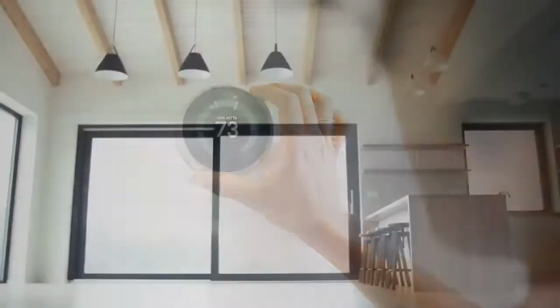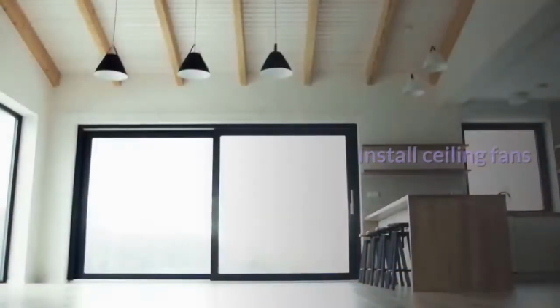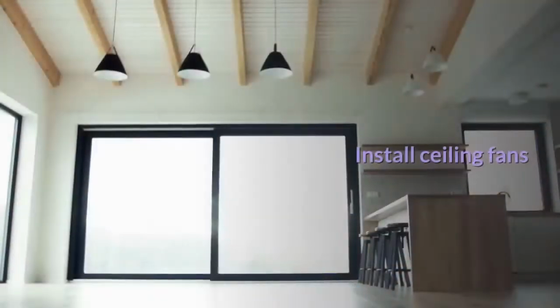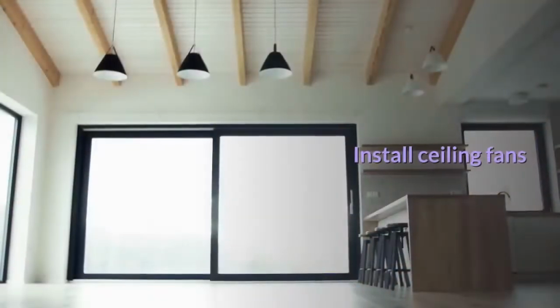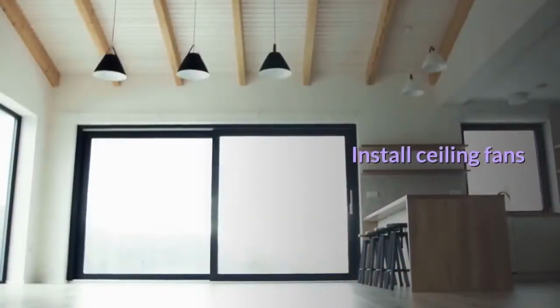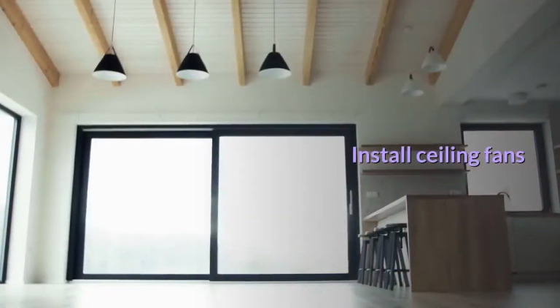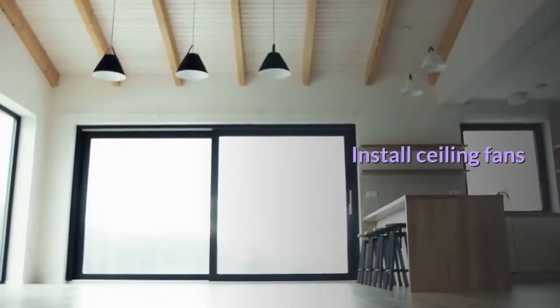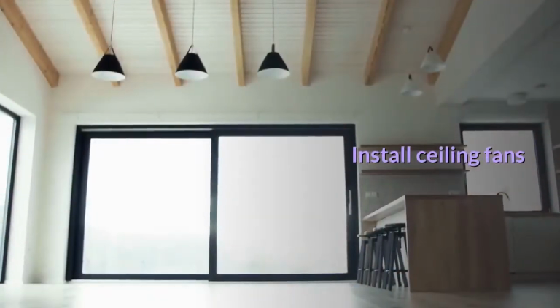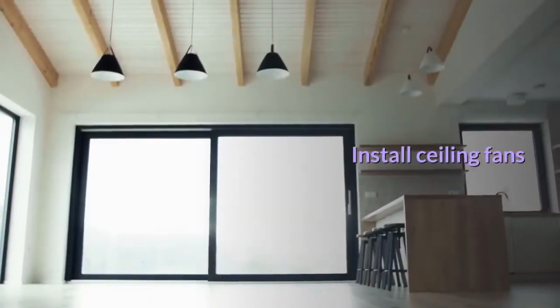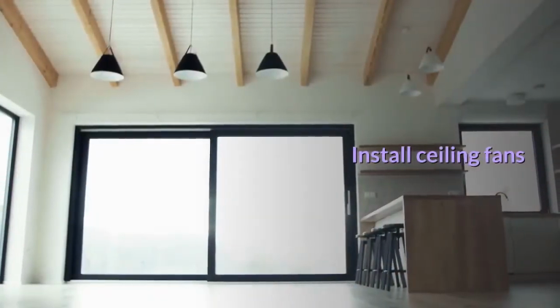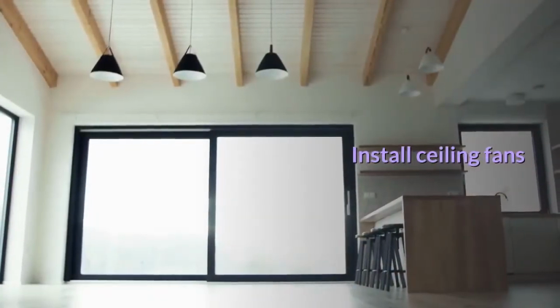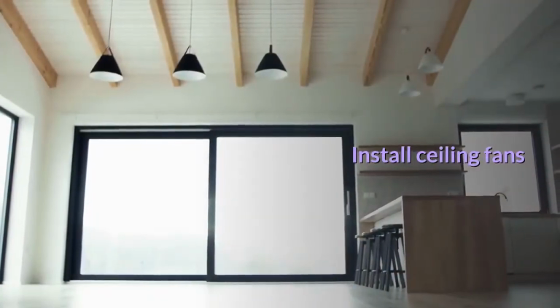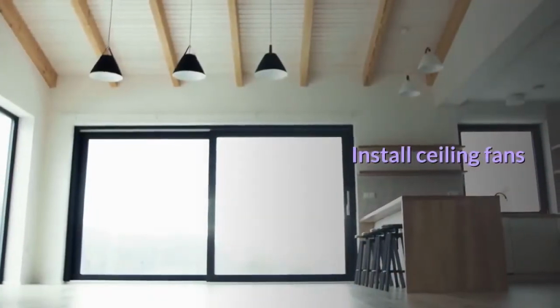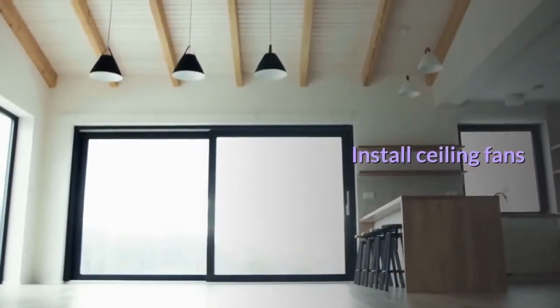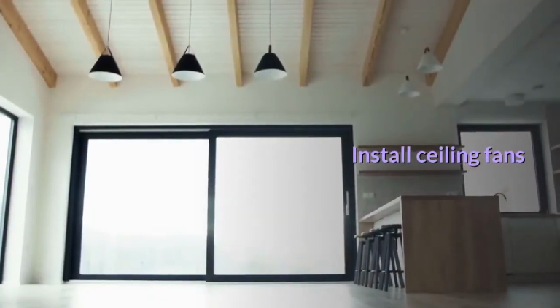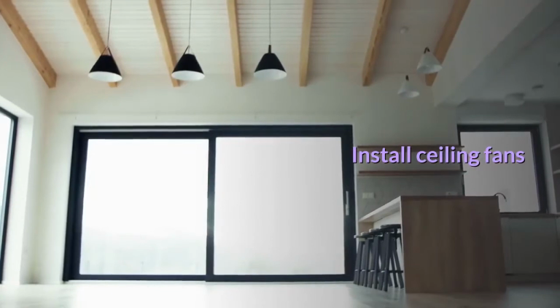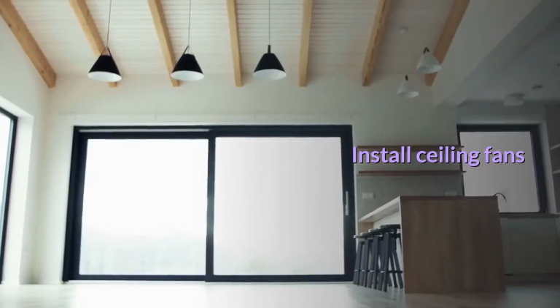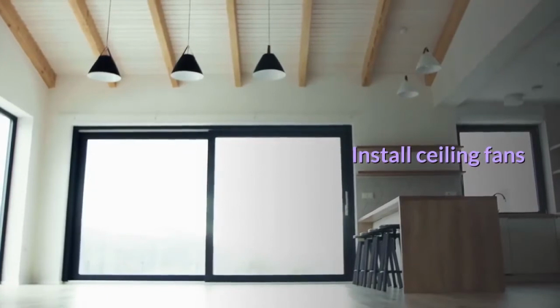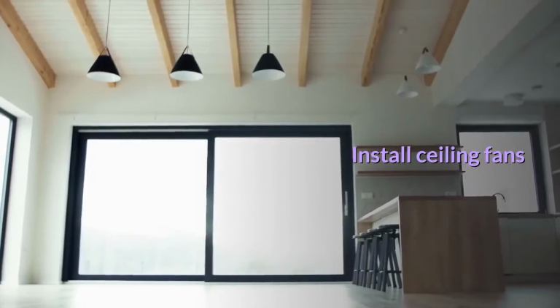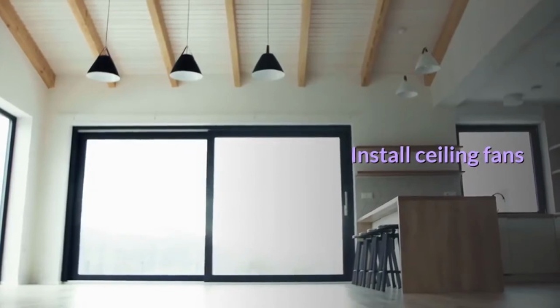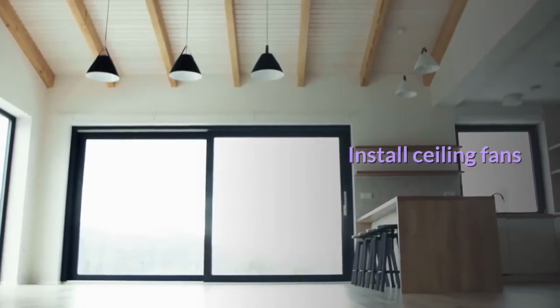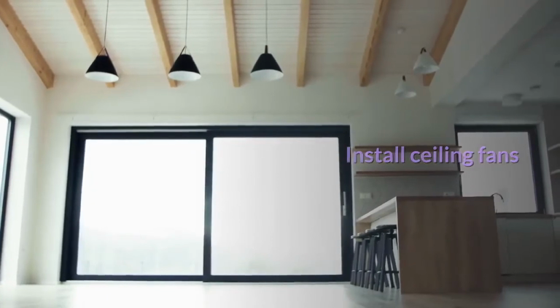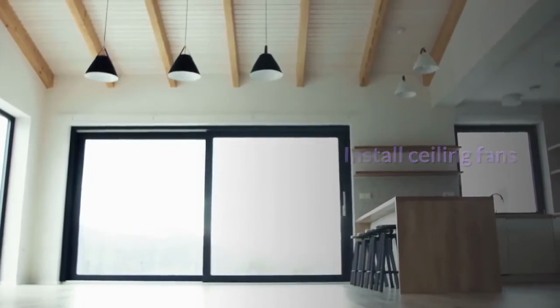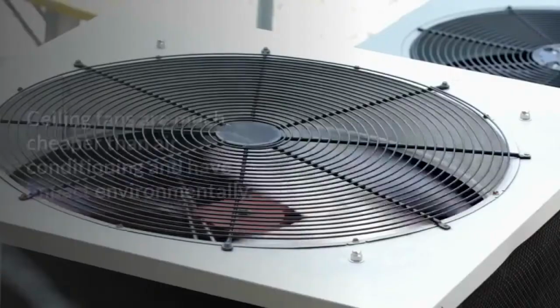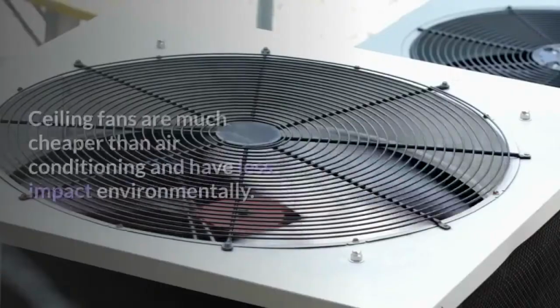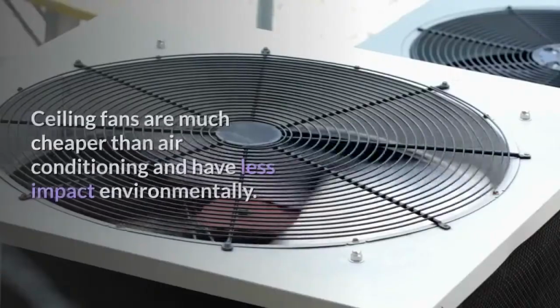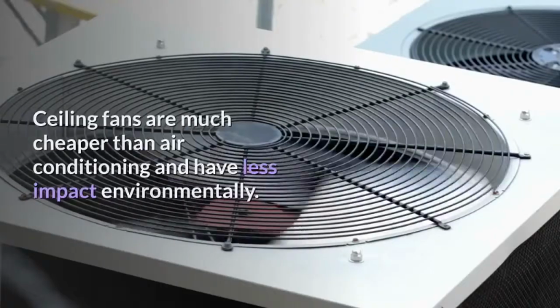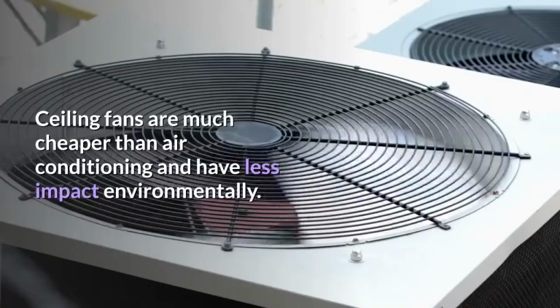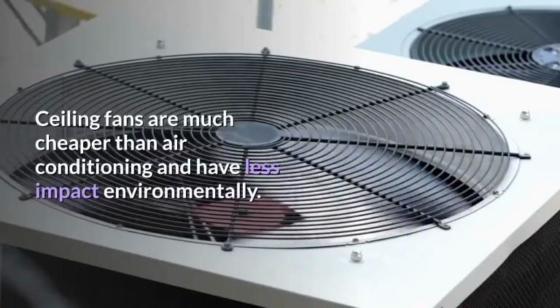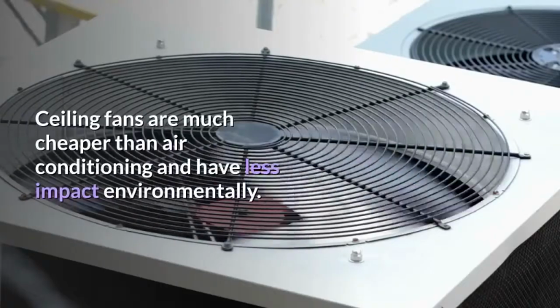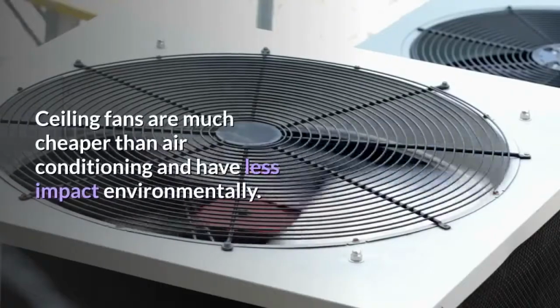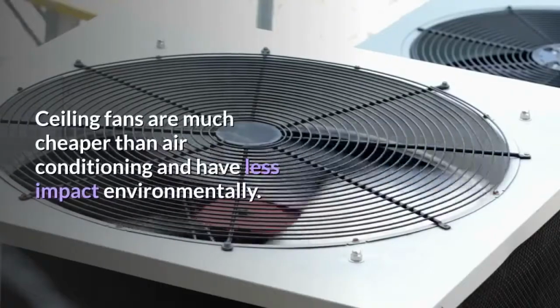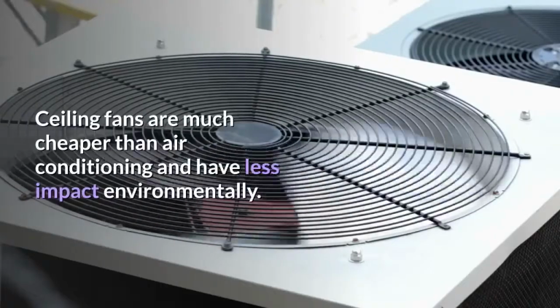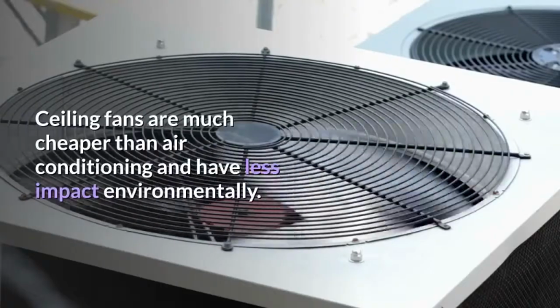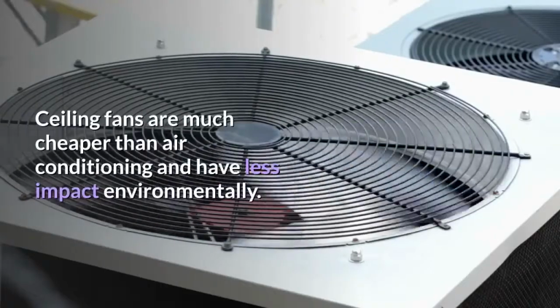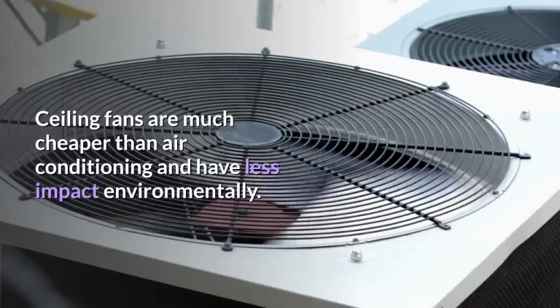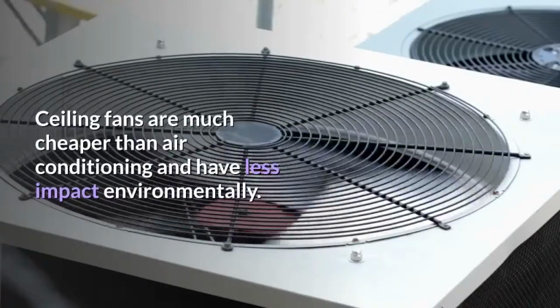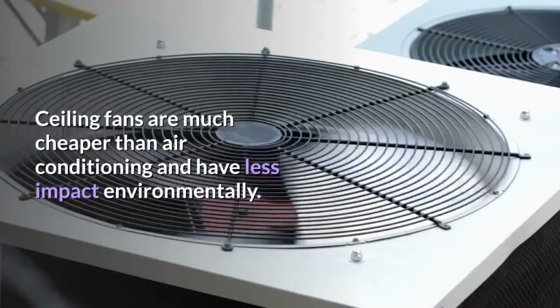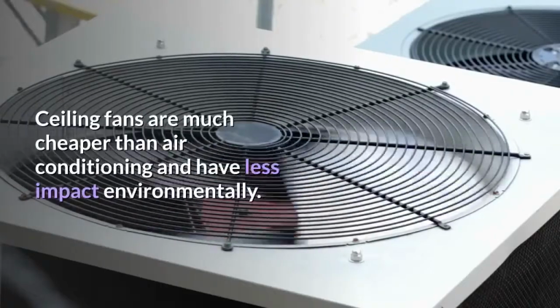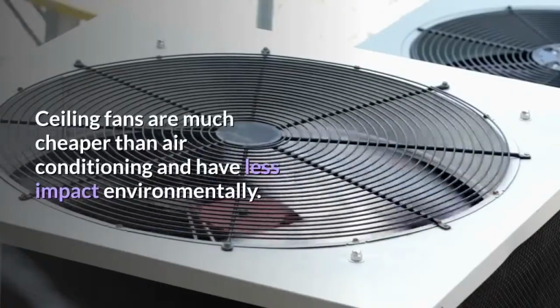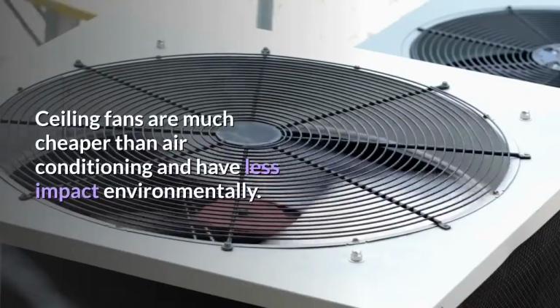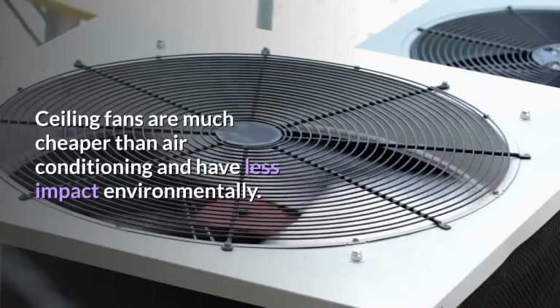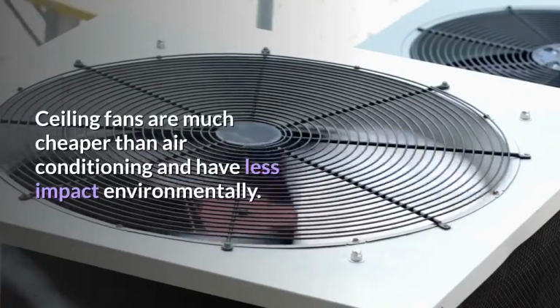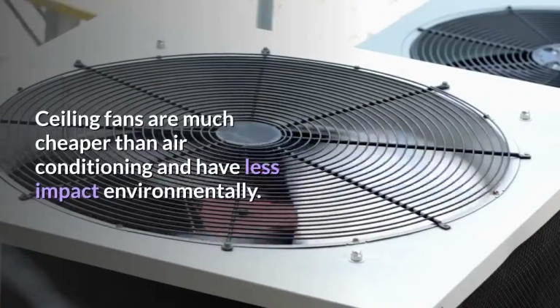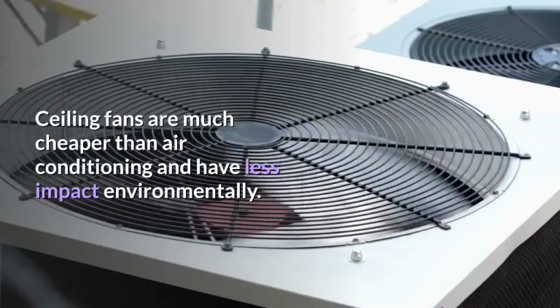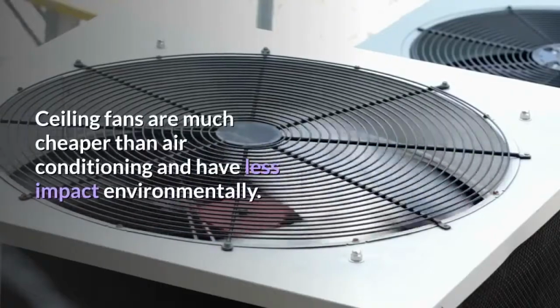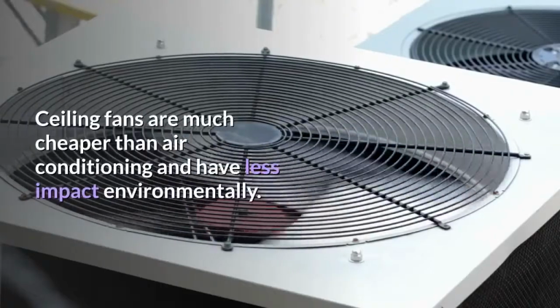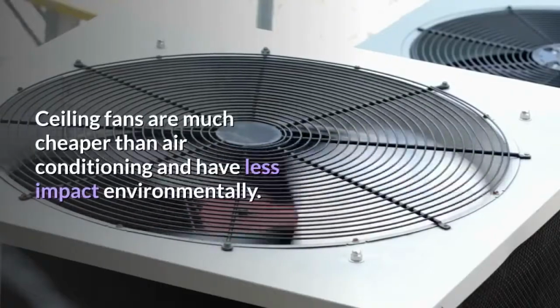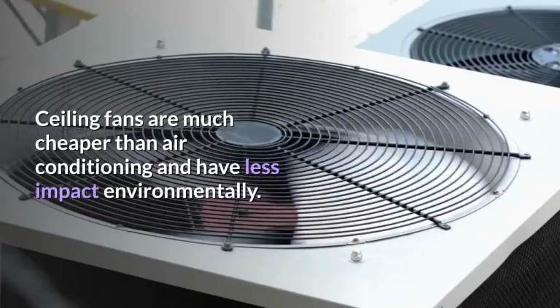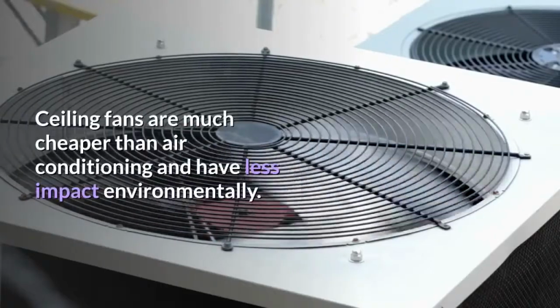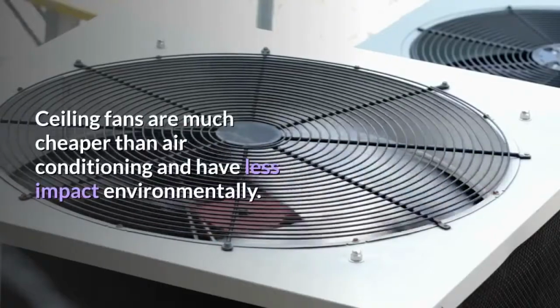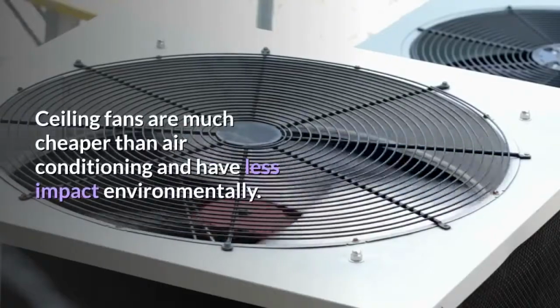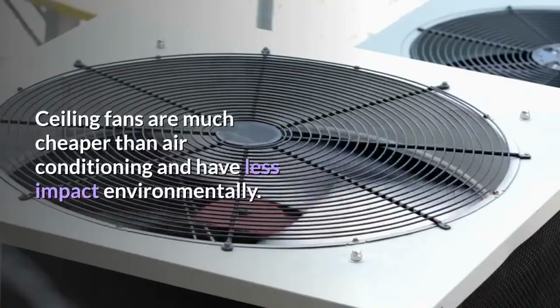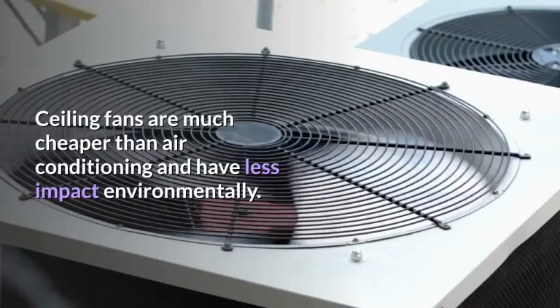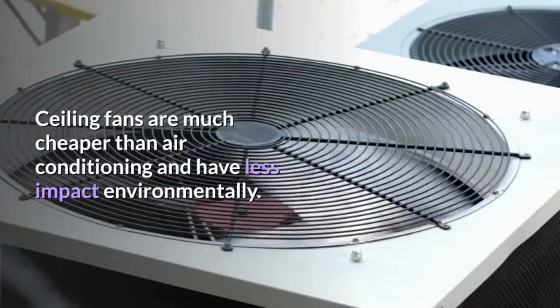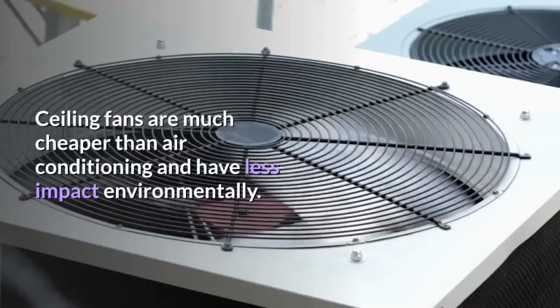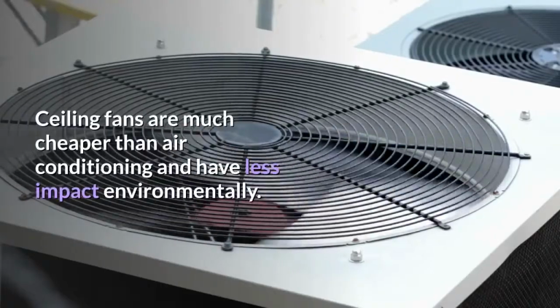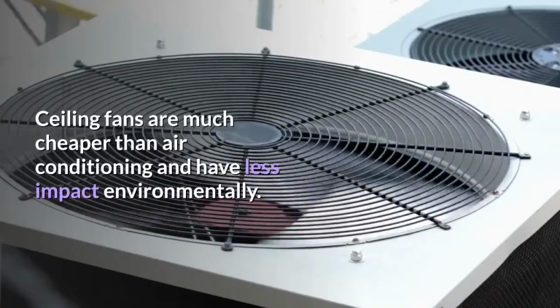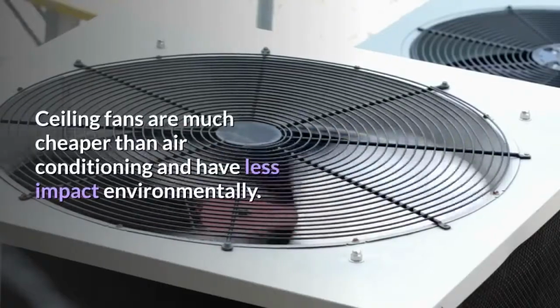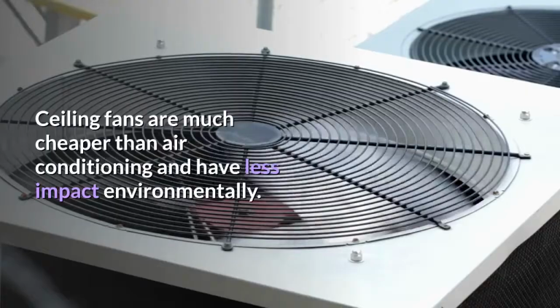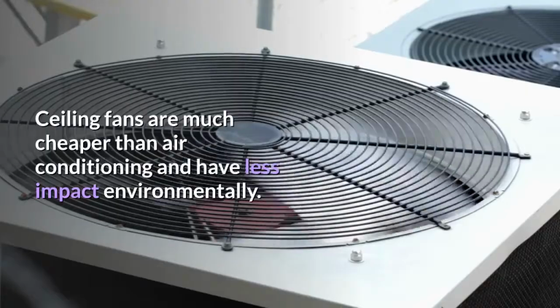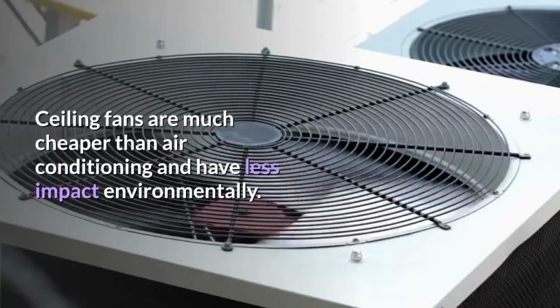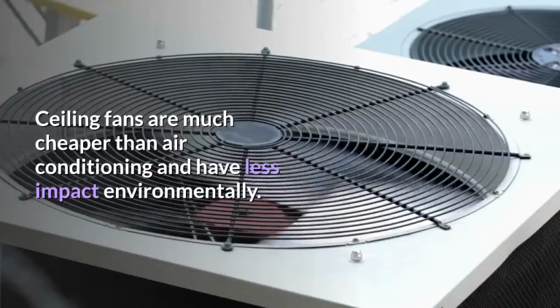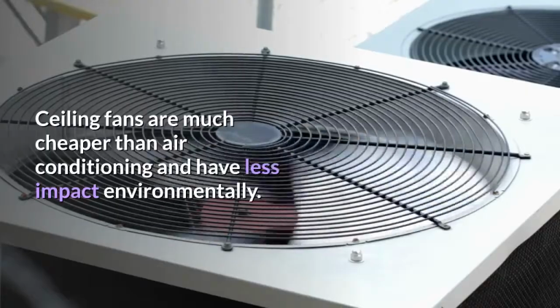Install ceiling fans. Ceiling fans are much cheaper than air conditioning and have less impact environmentally.